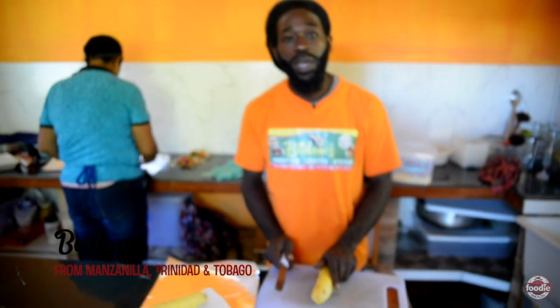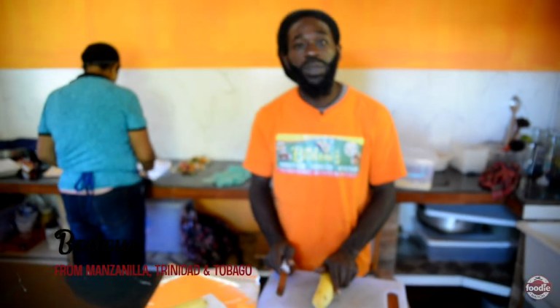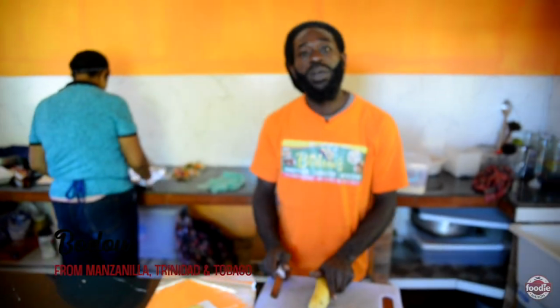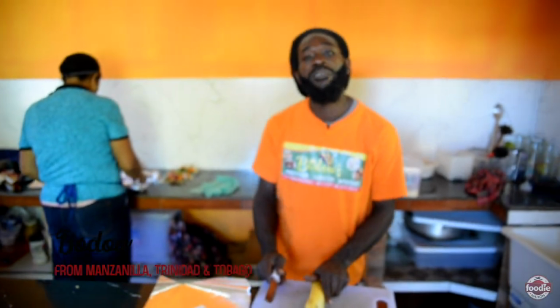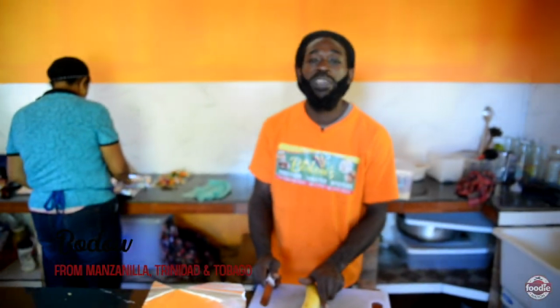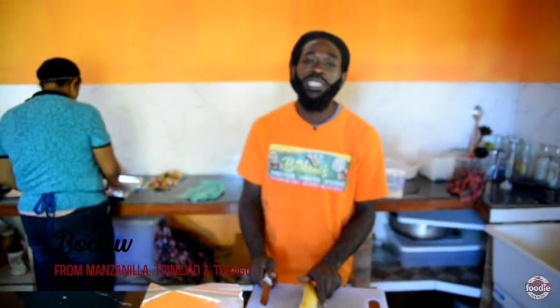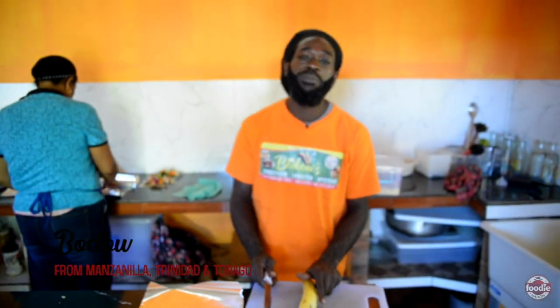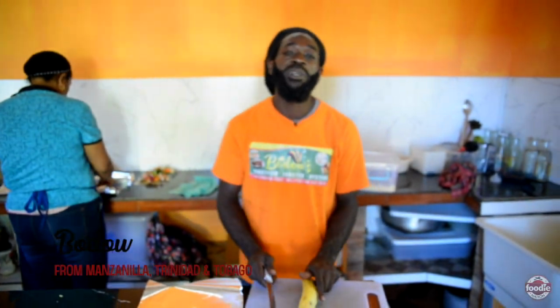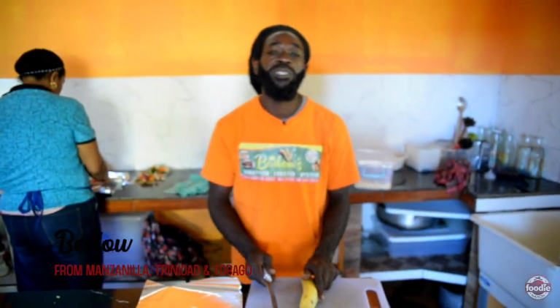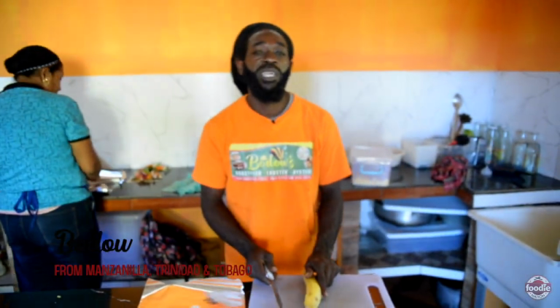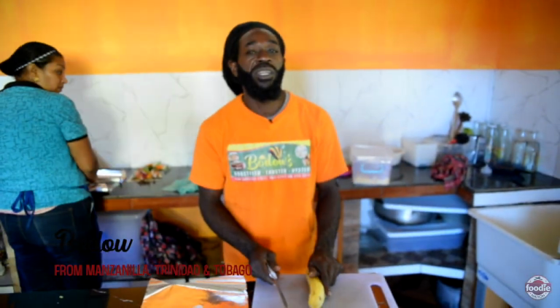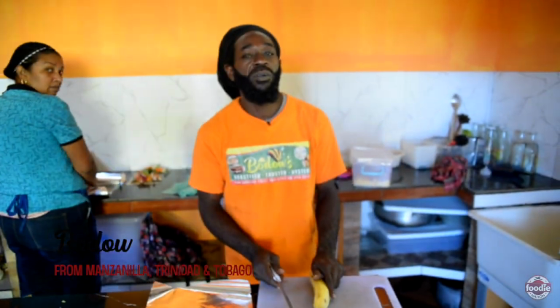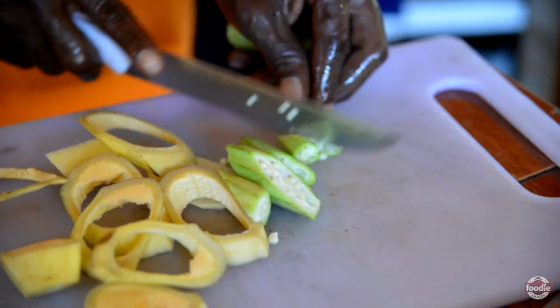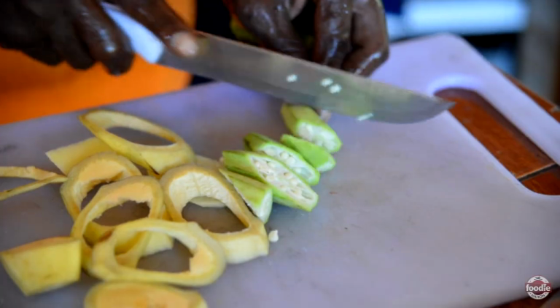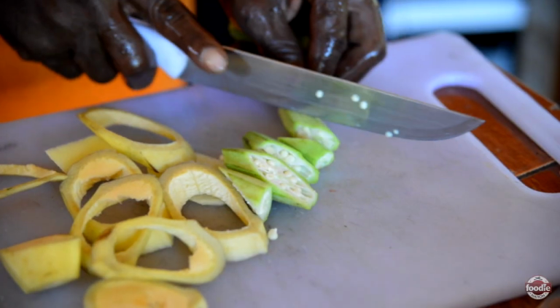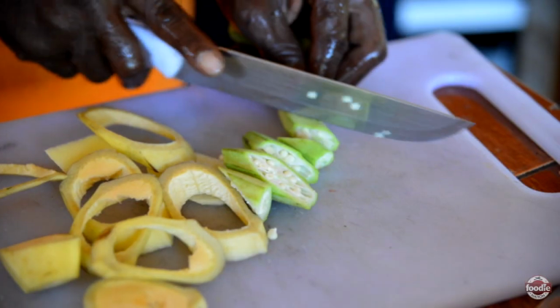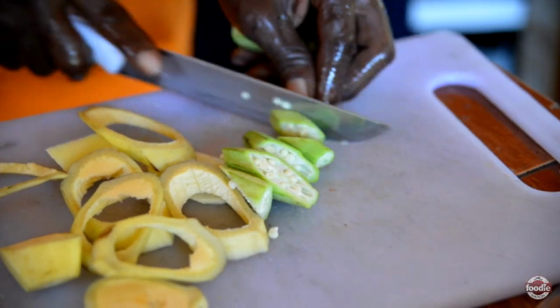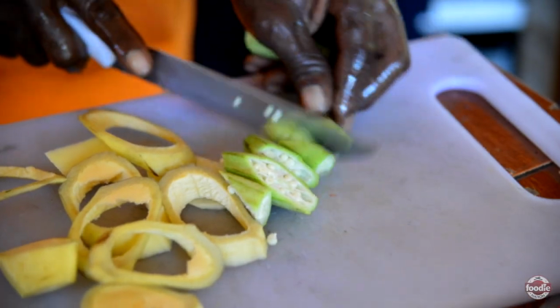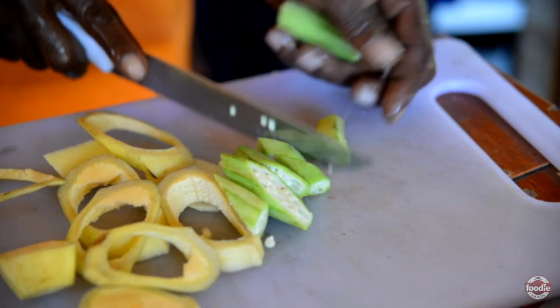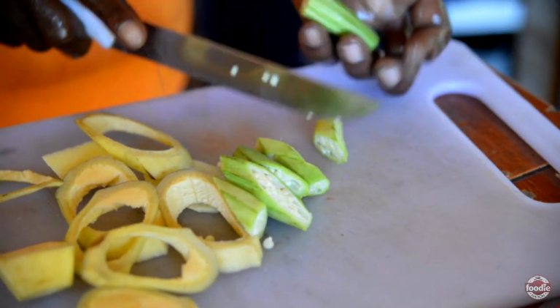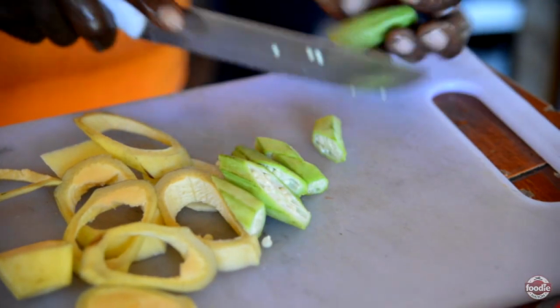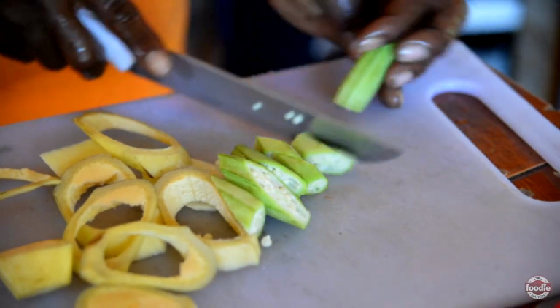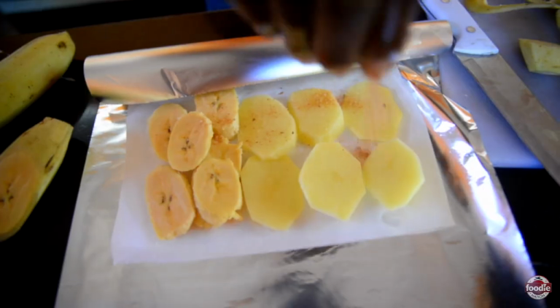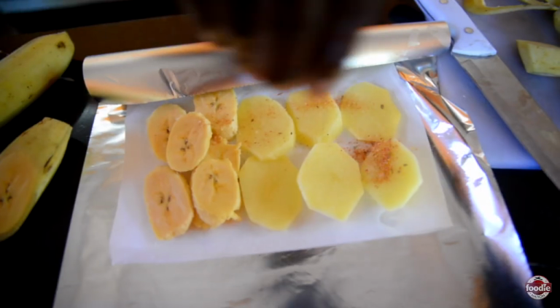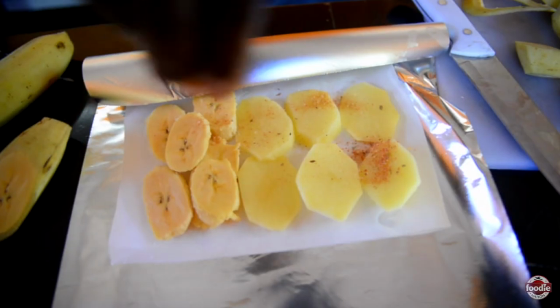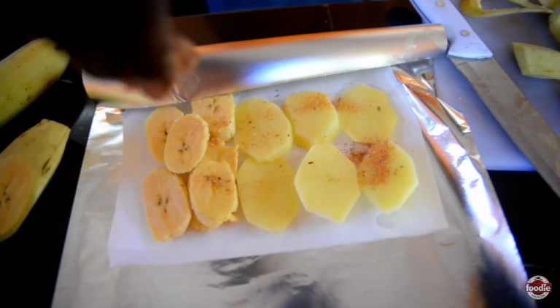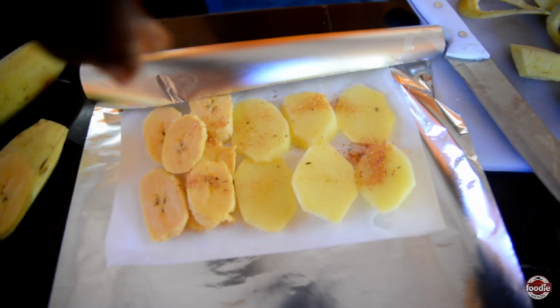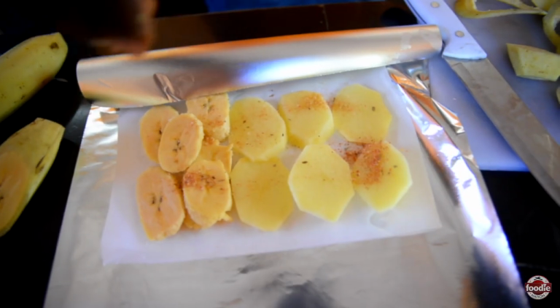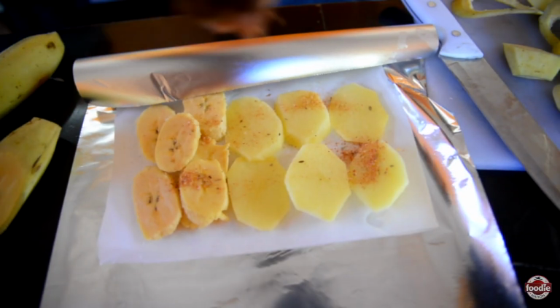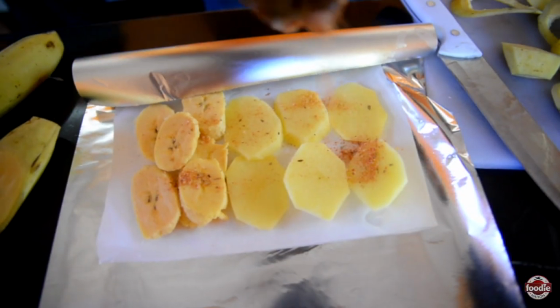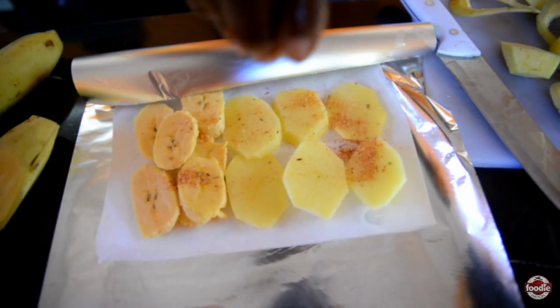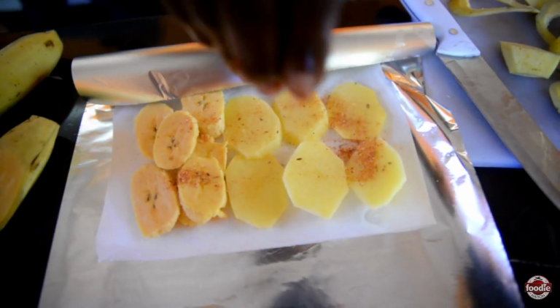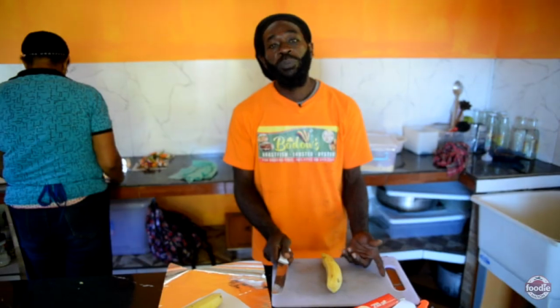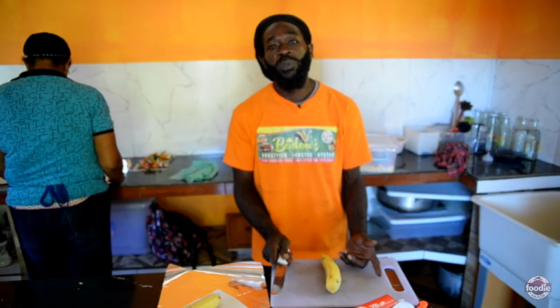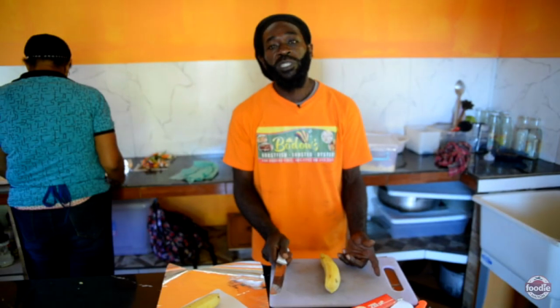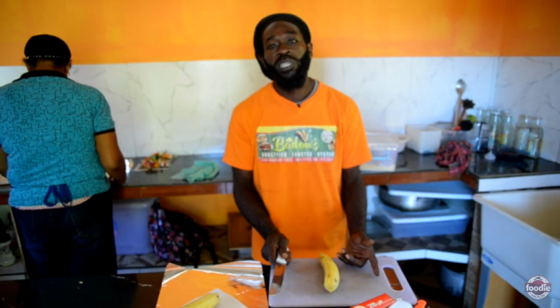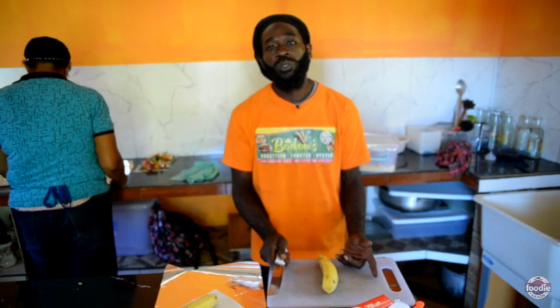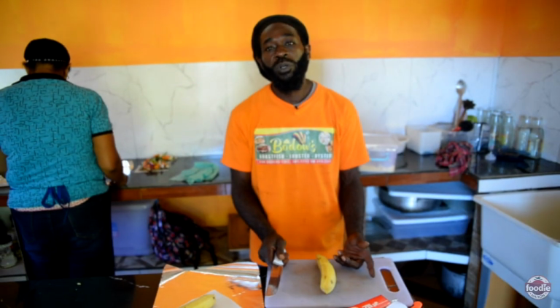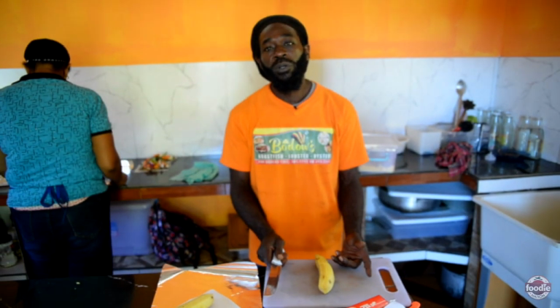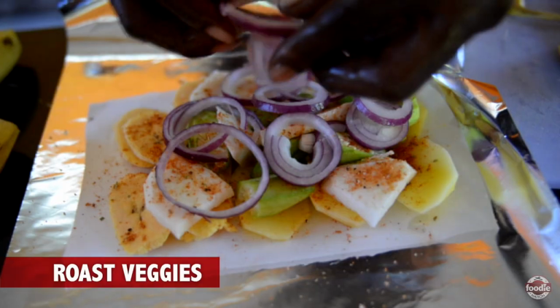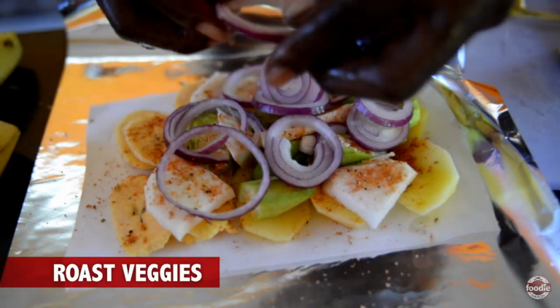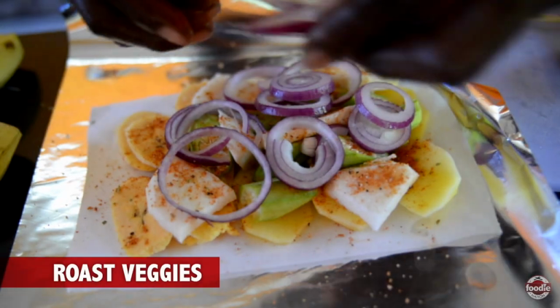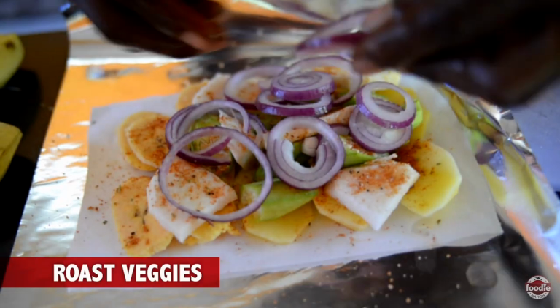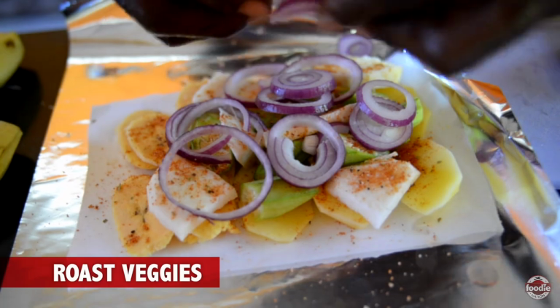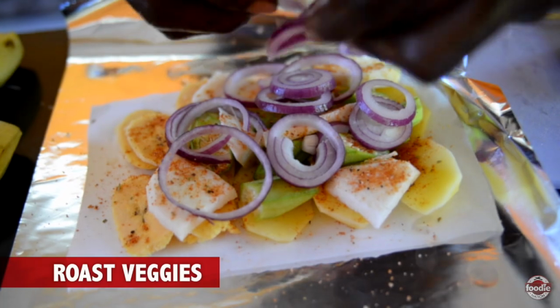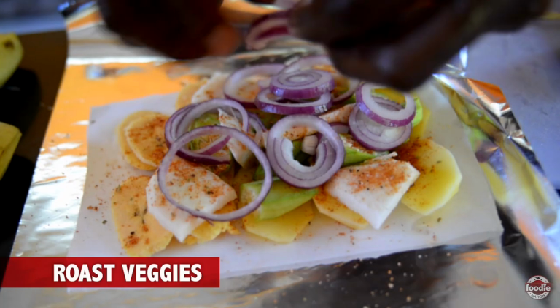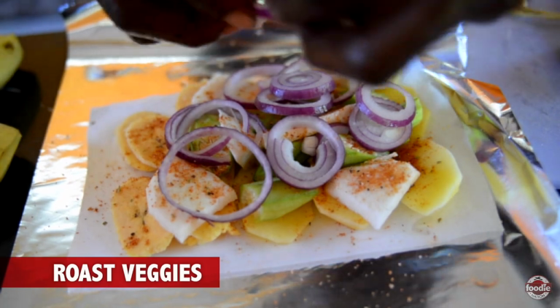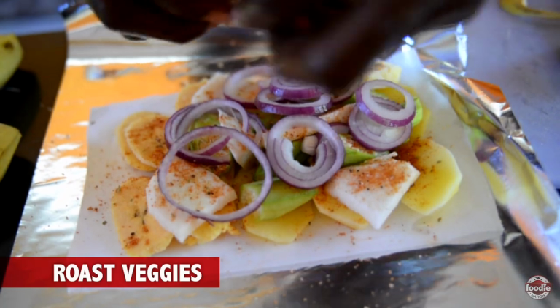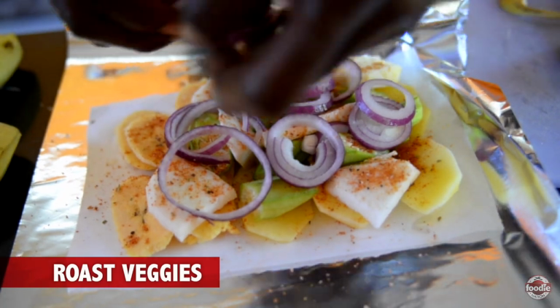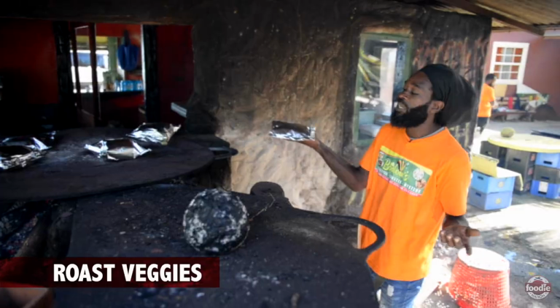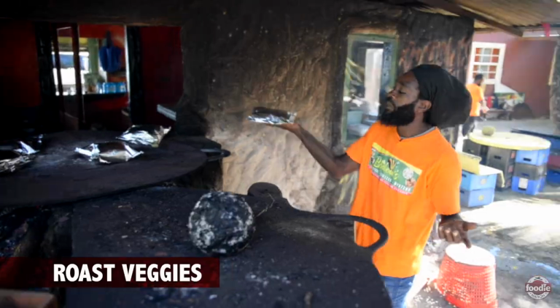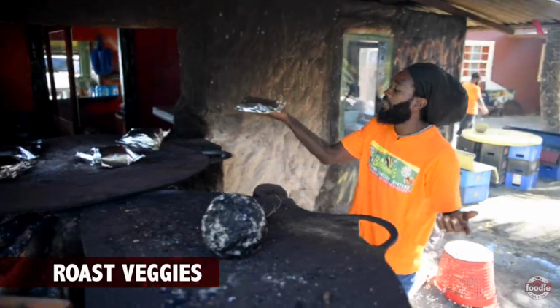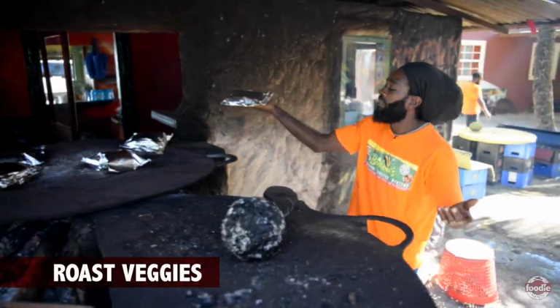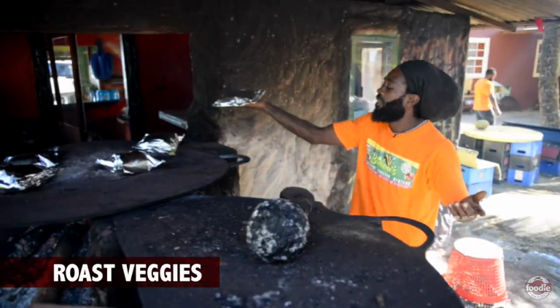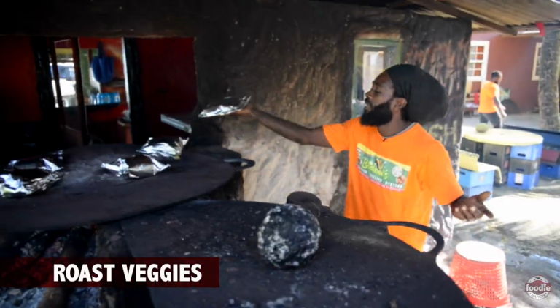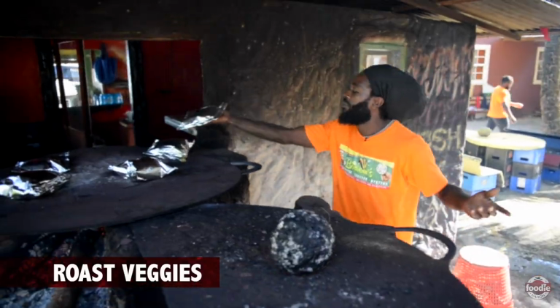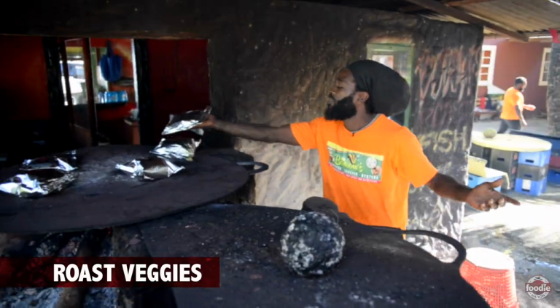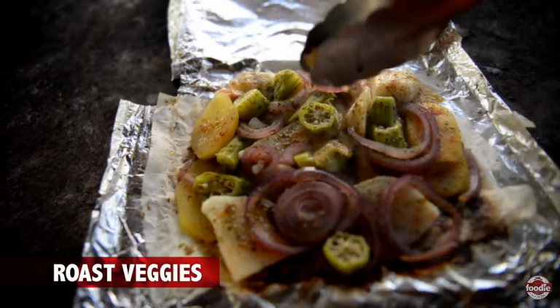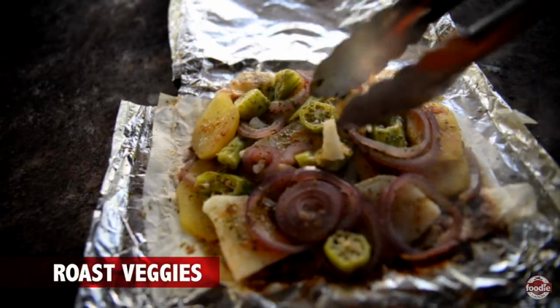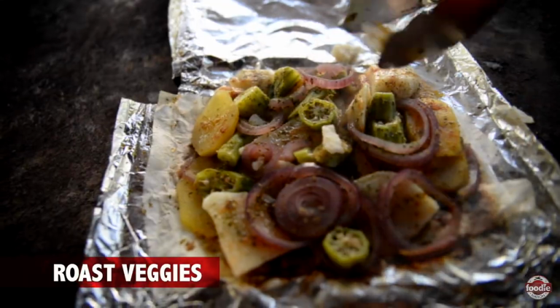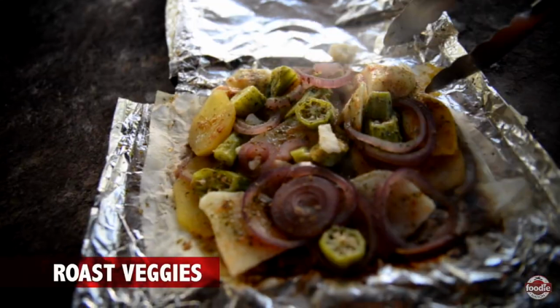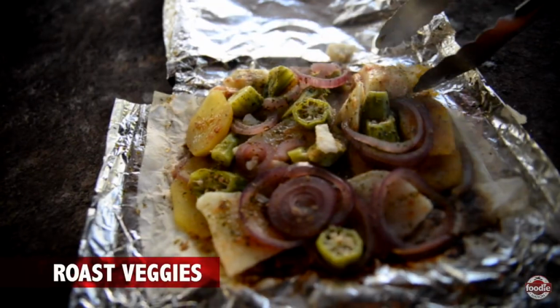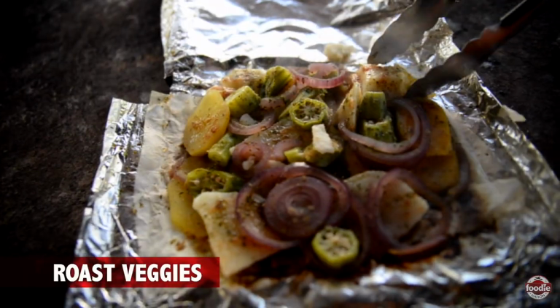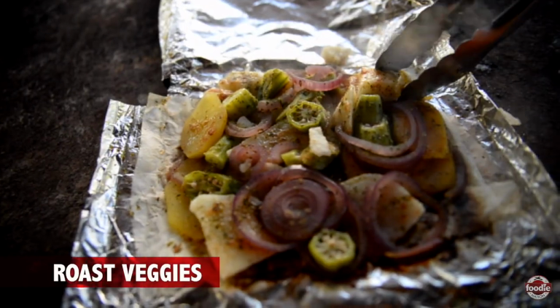I'm going to do a veggie box here now with that roast plantain, sweet potato, mashed potato, and so forth. So you're going to start with this.